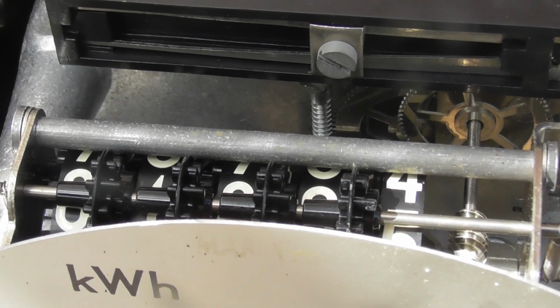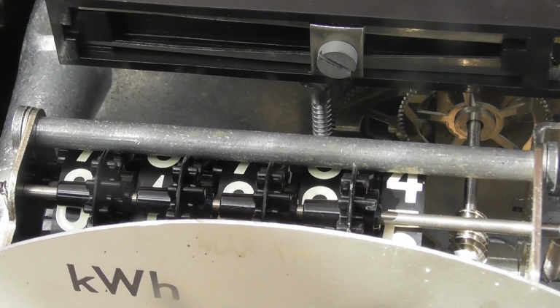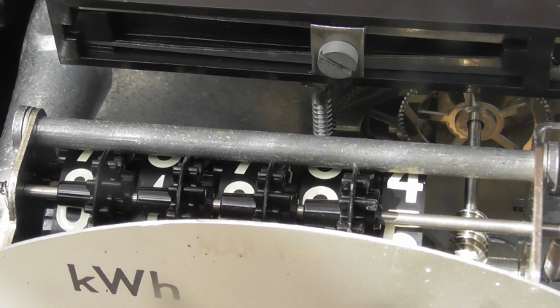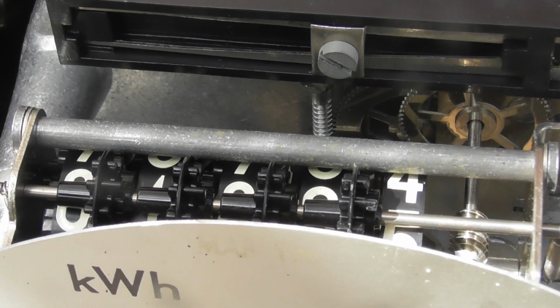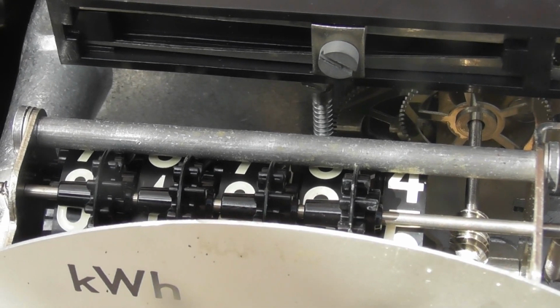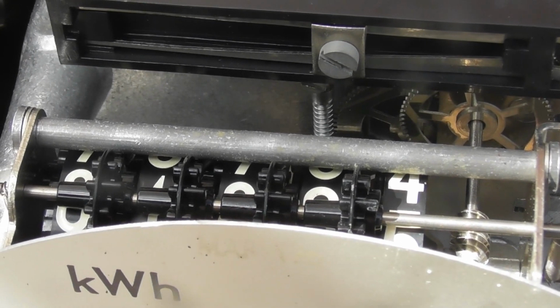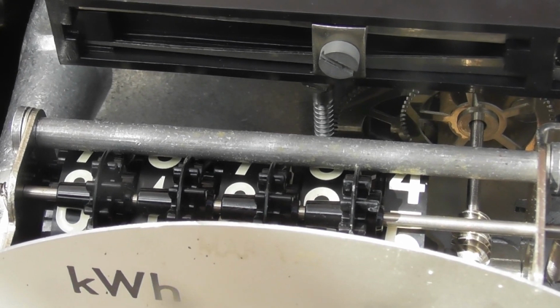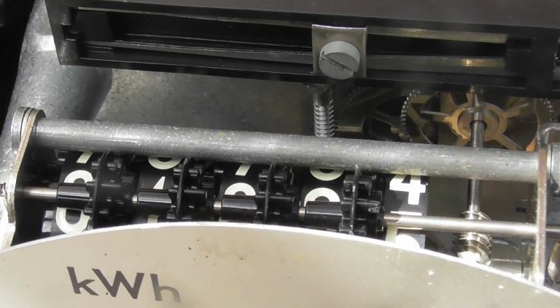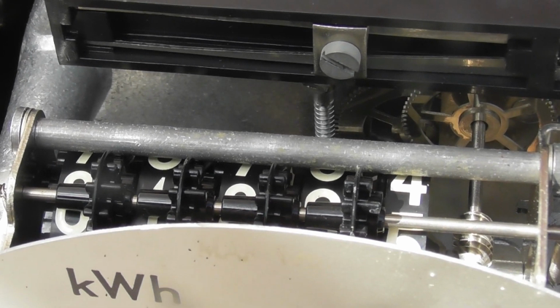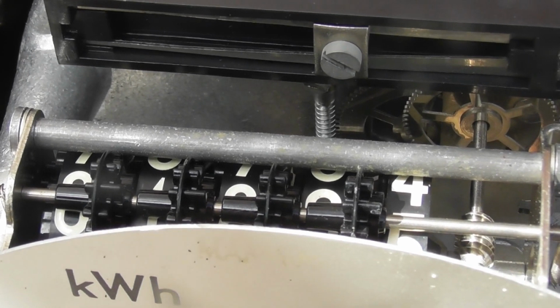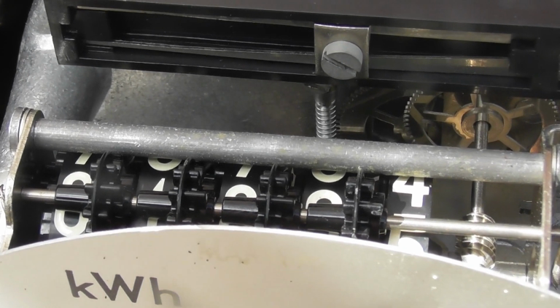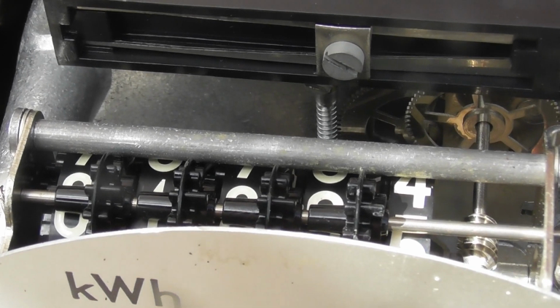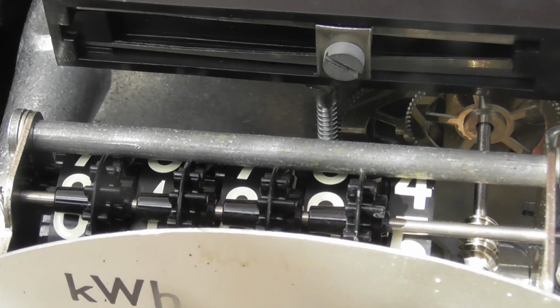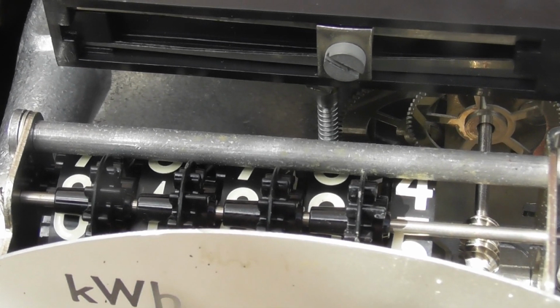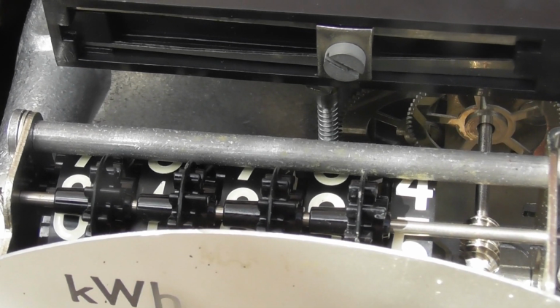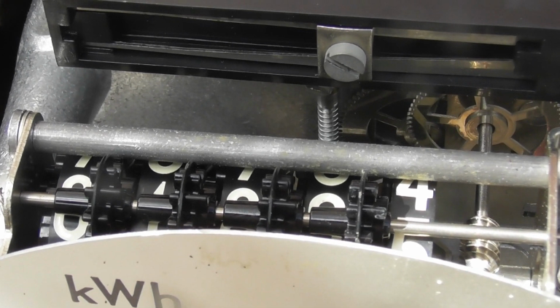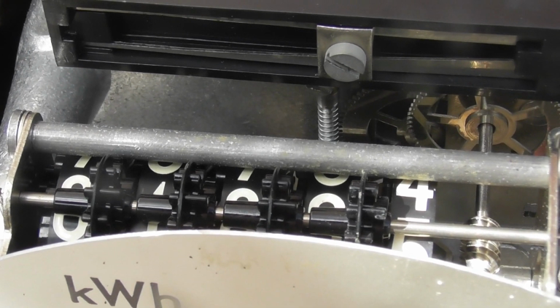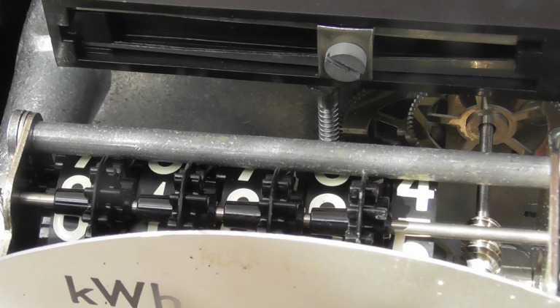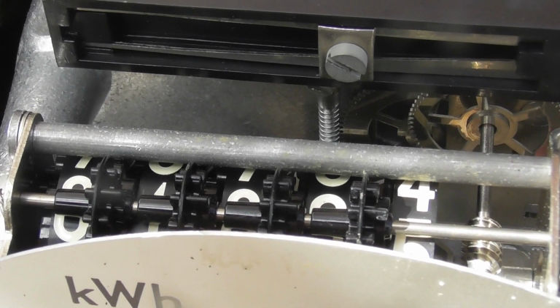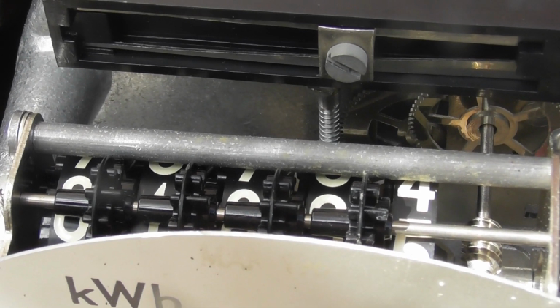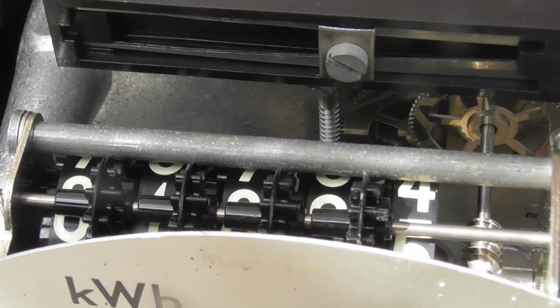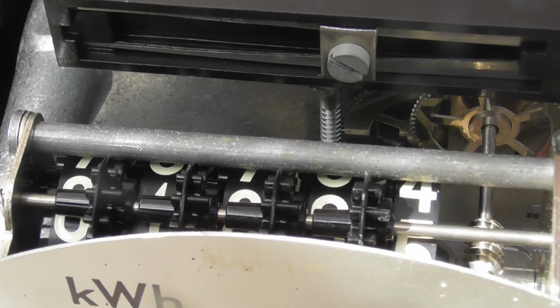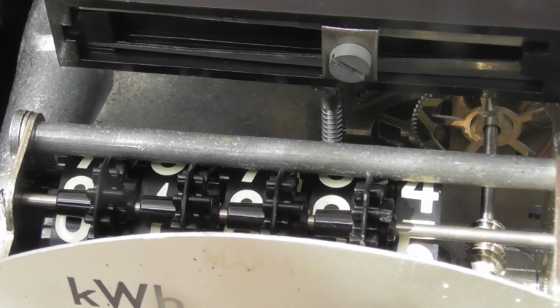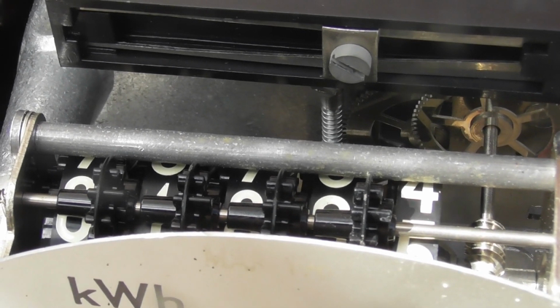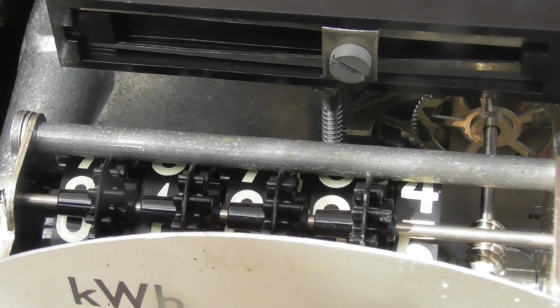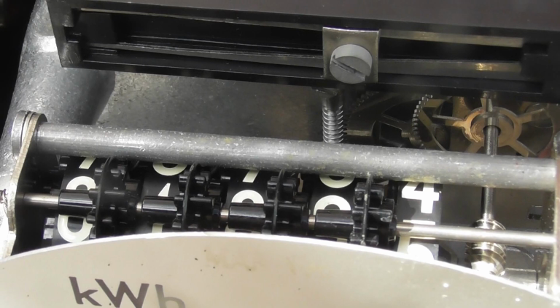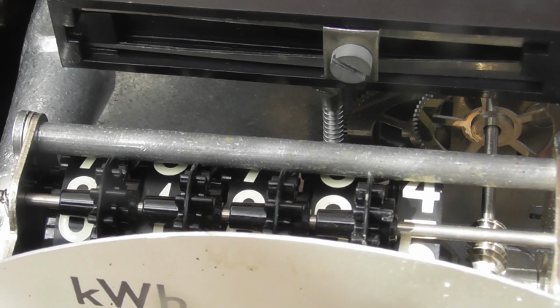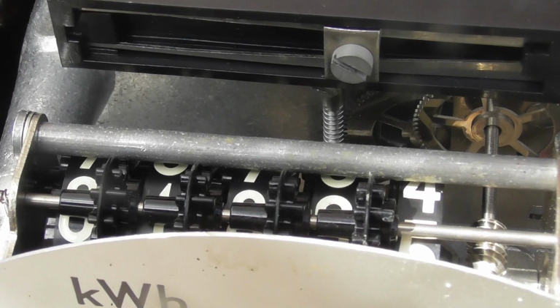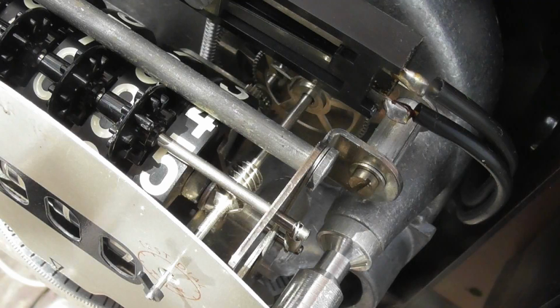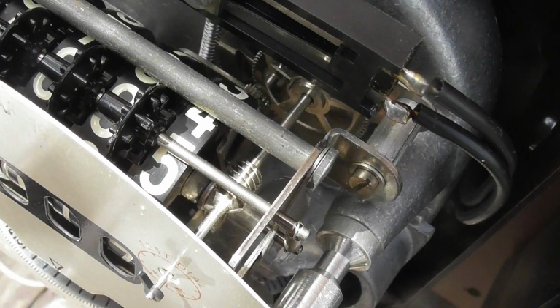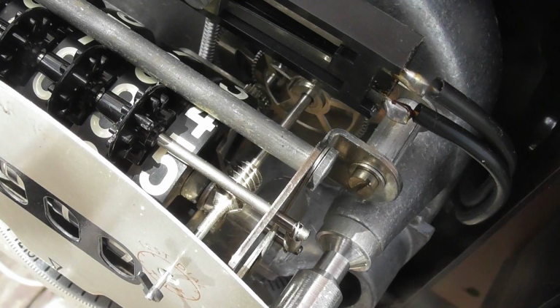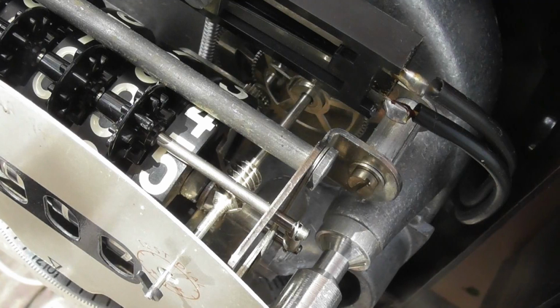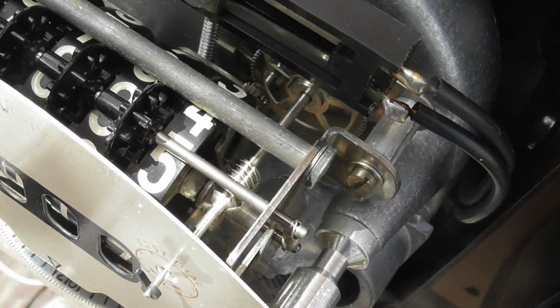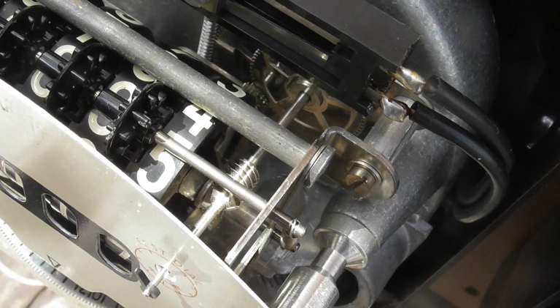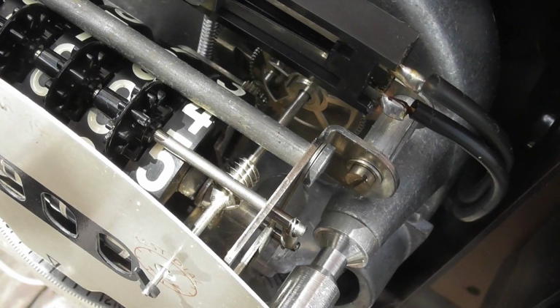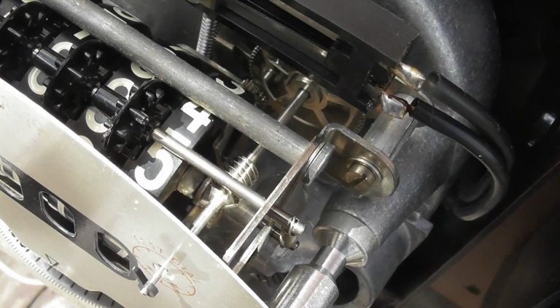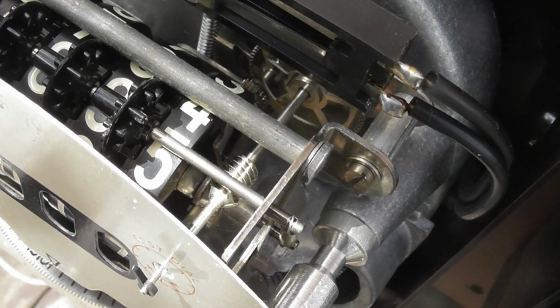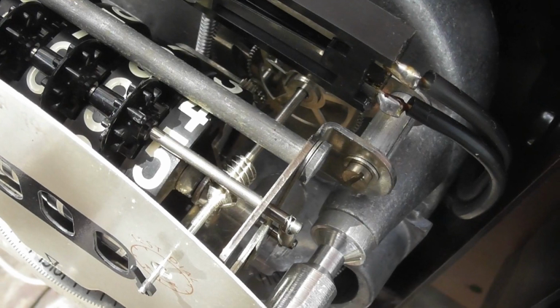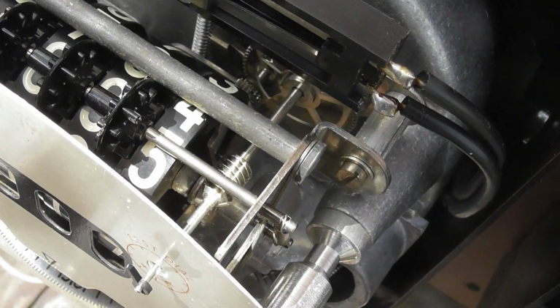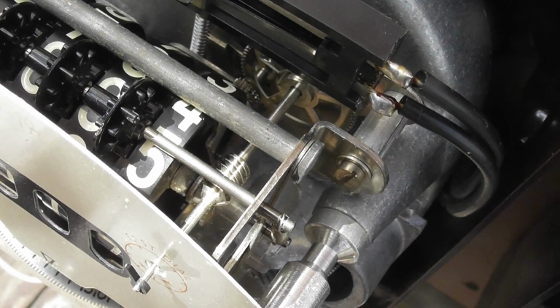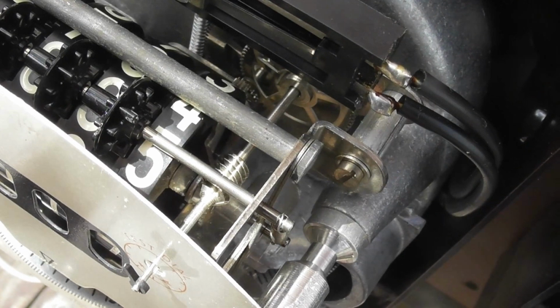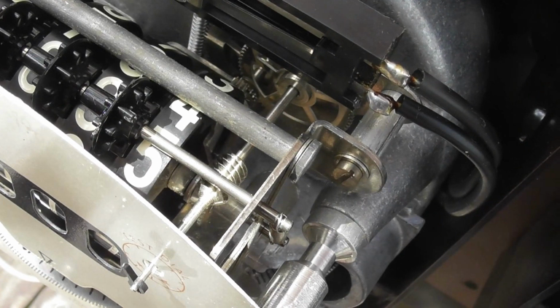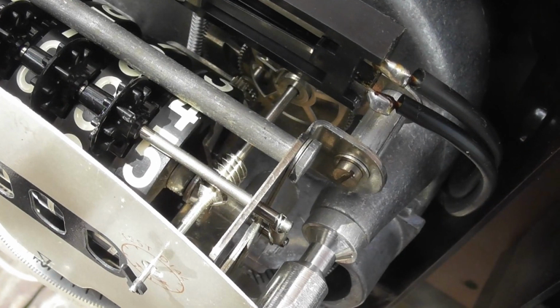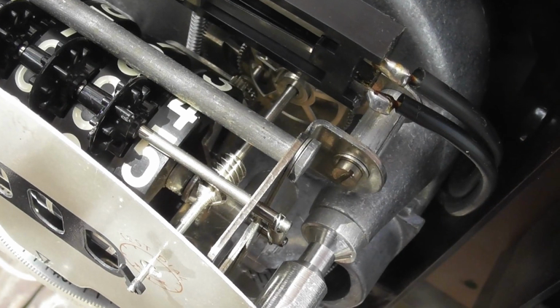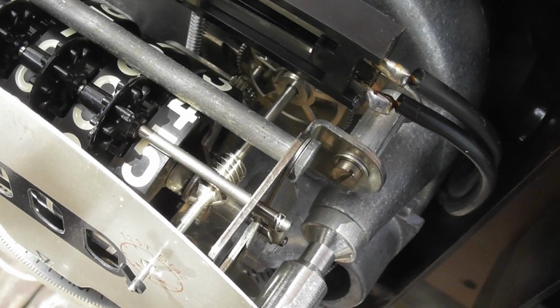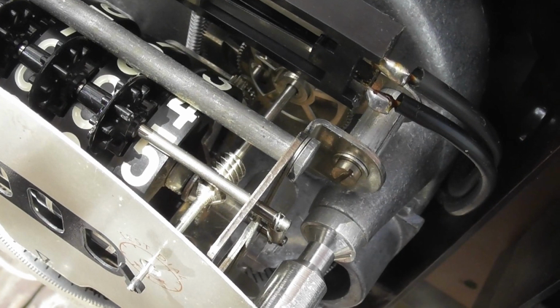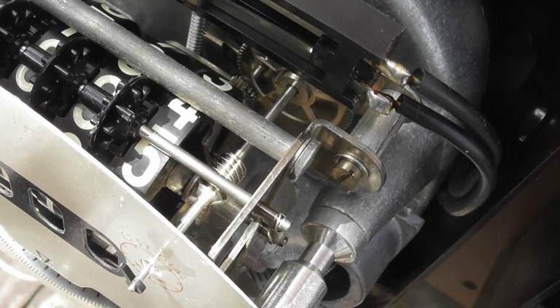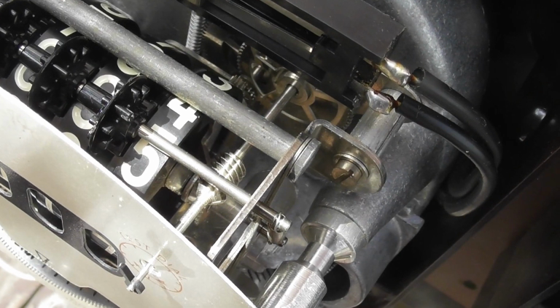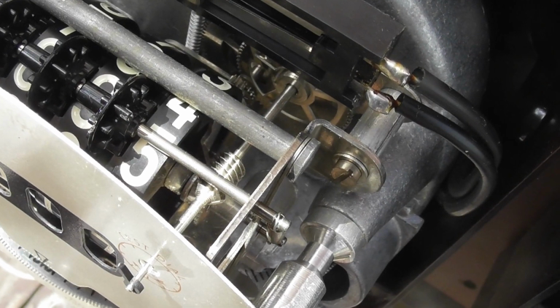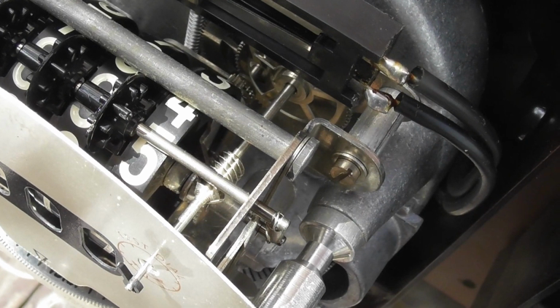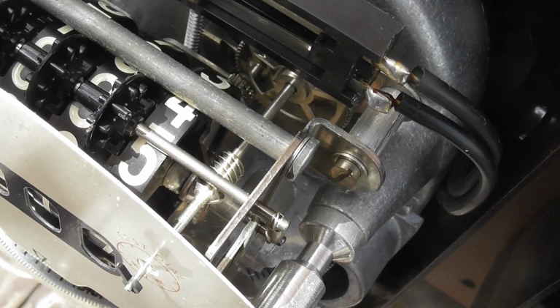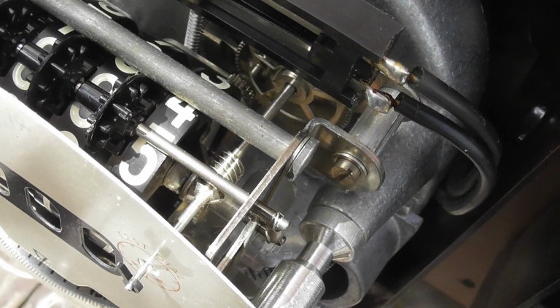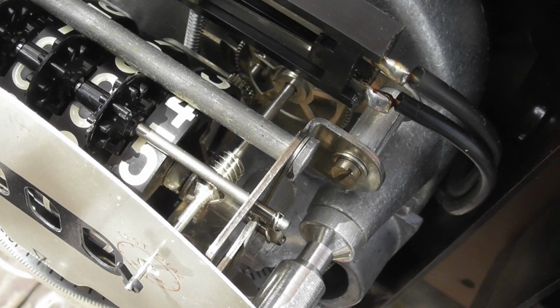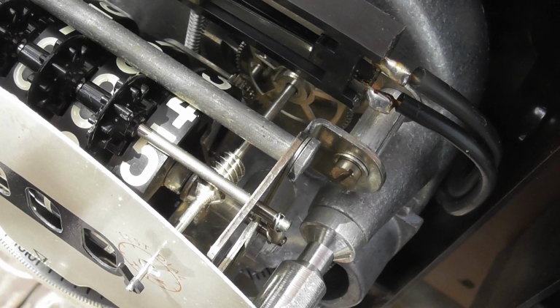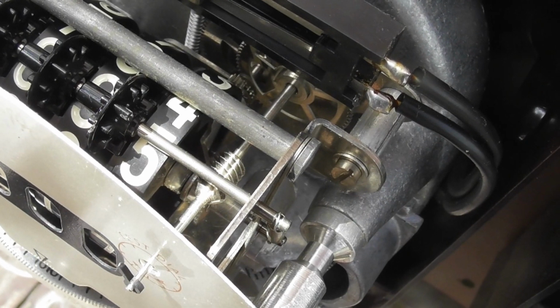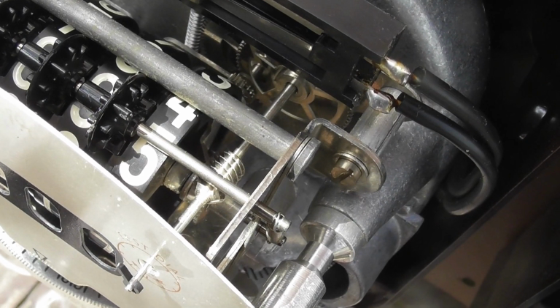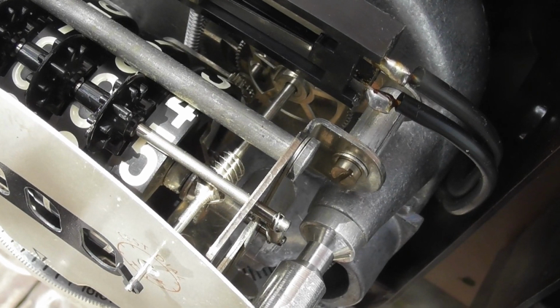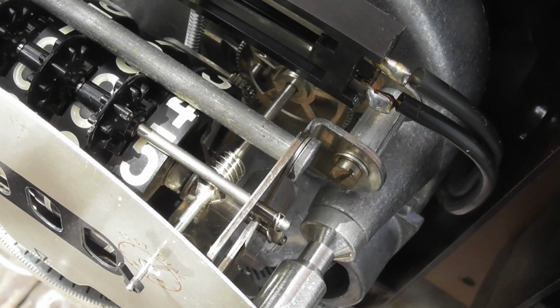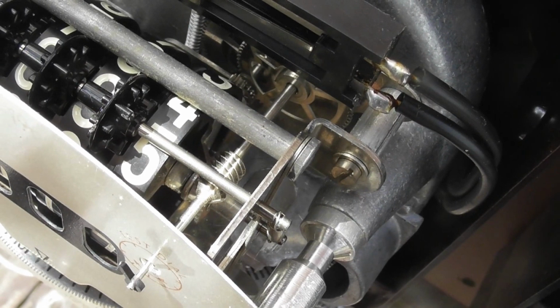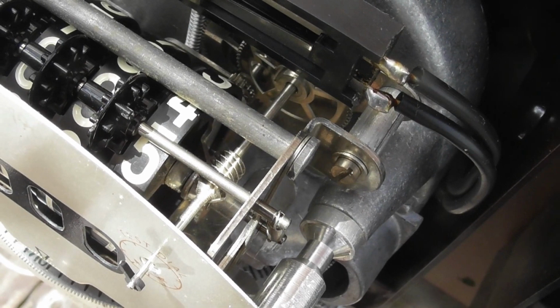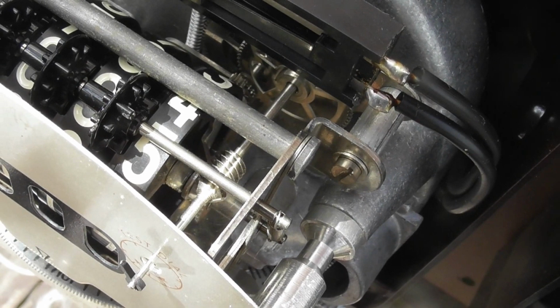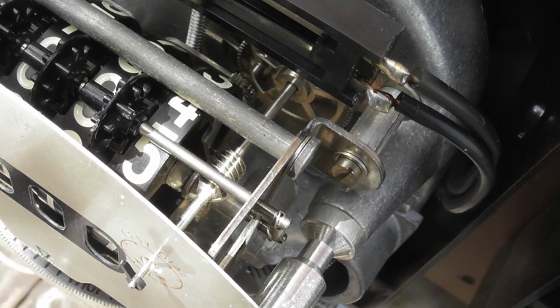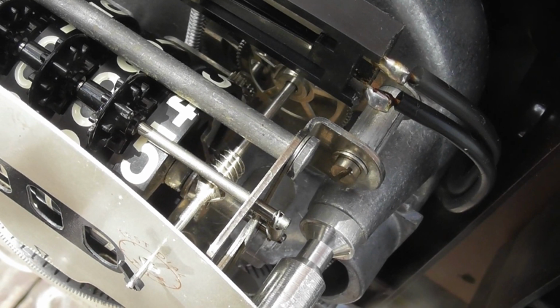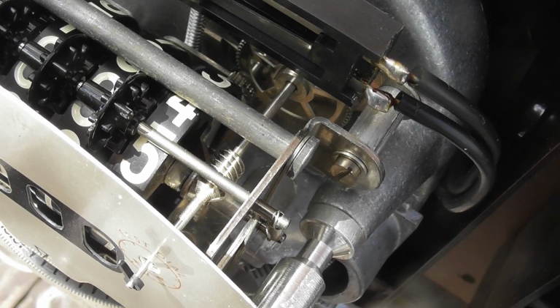Phenolic dials and metal gear train. It's not always easy to get a good zoom in on the dials.